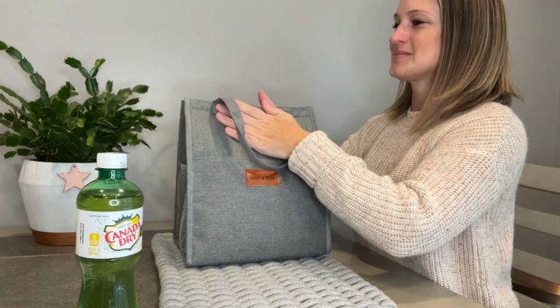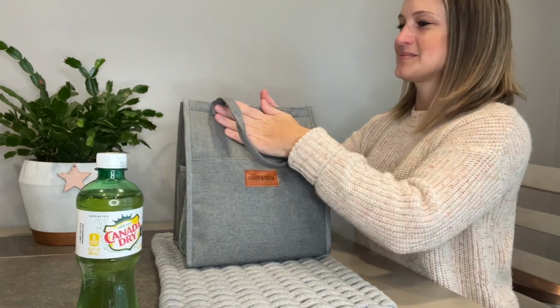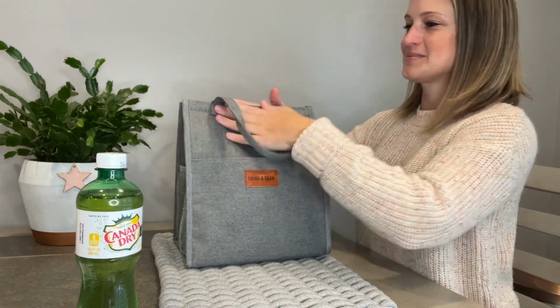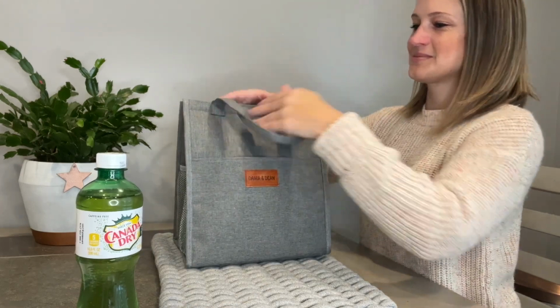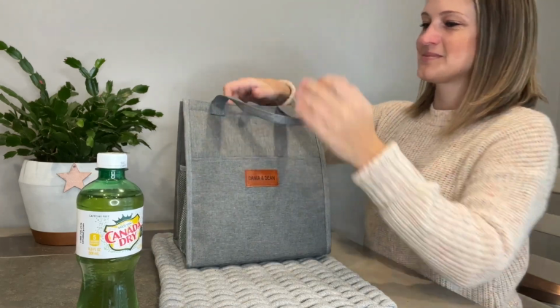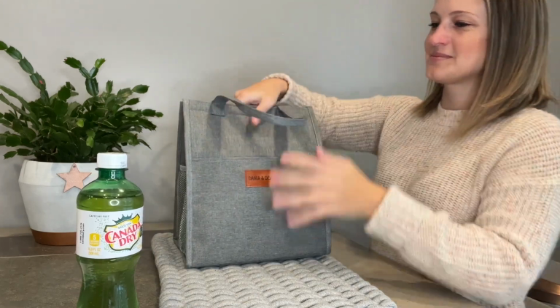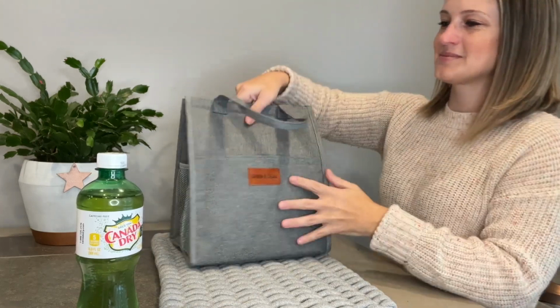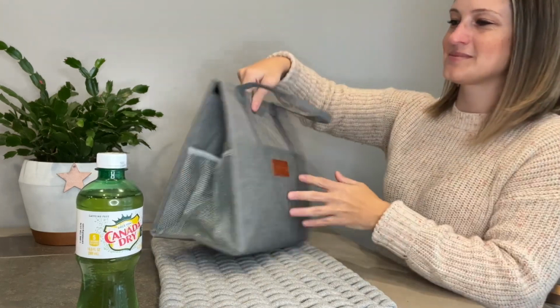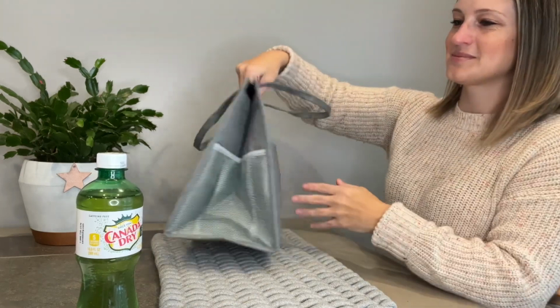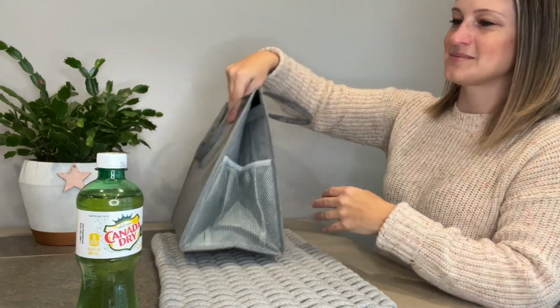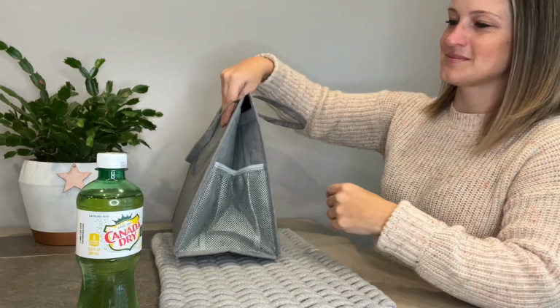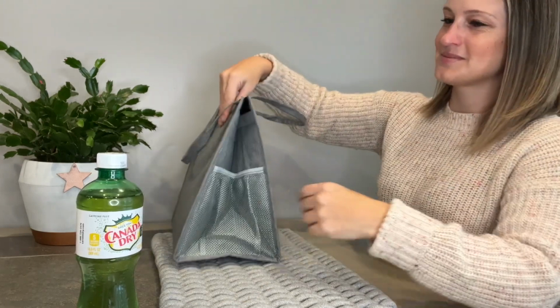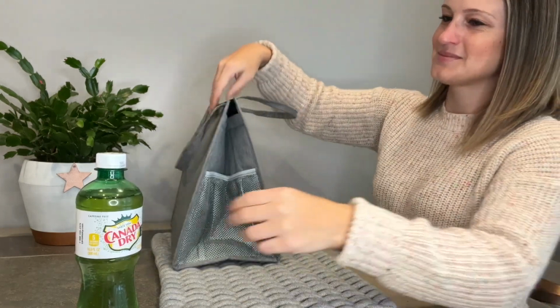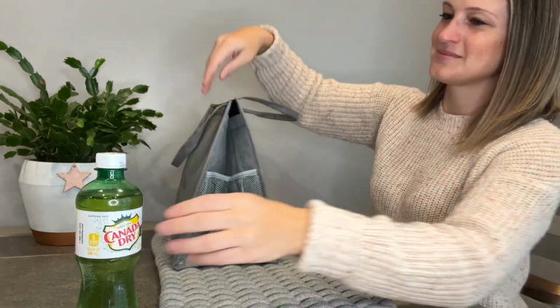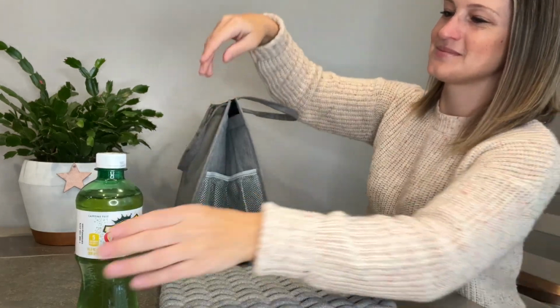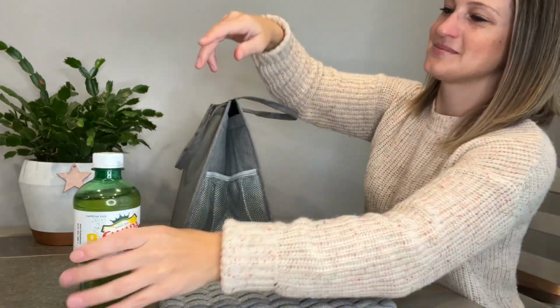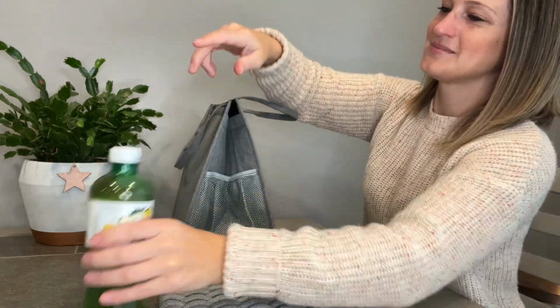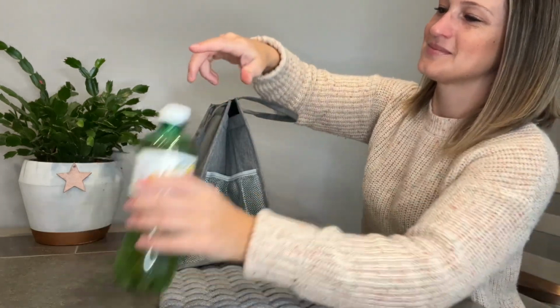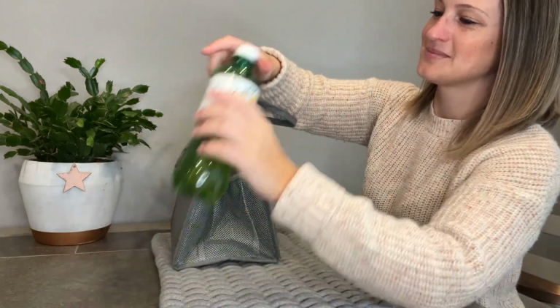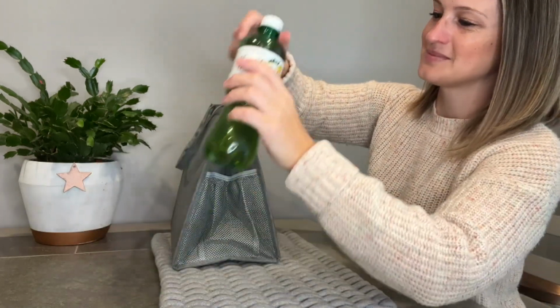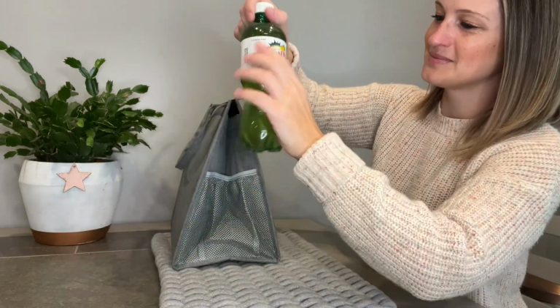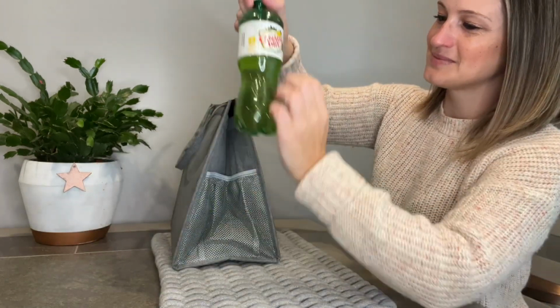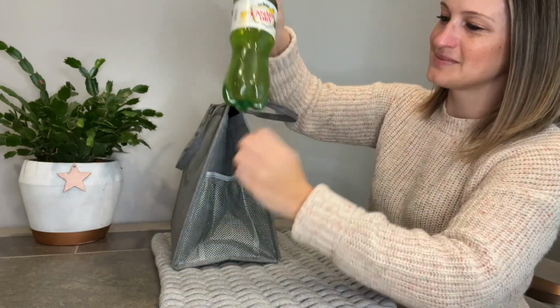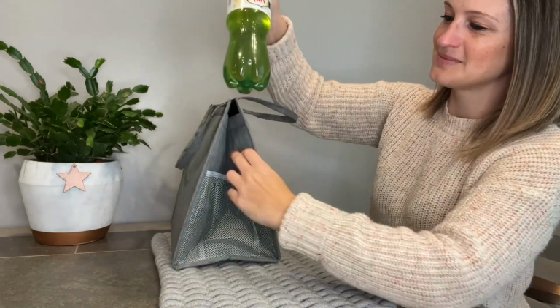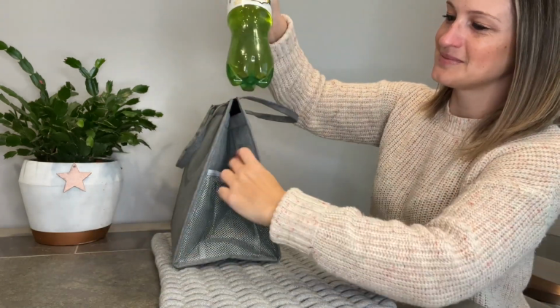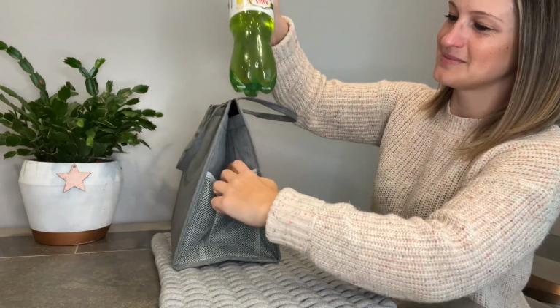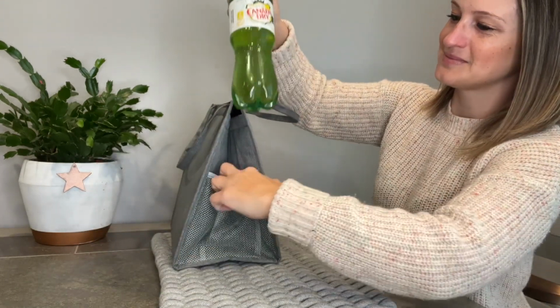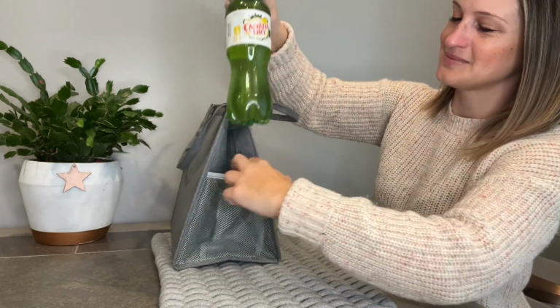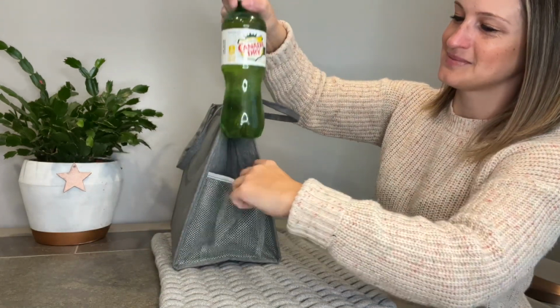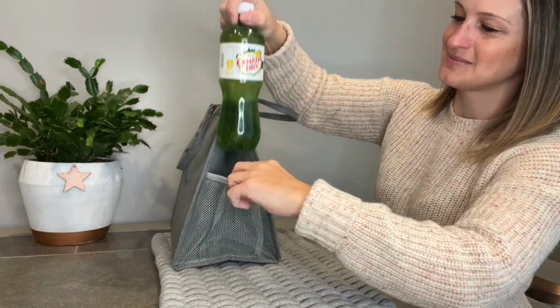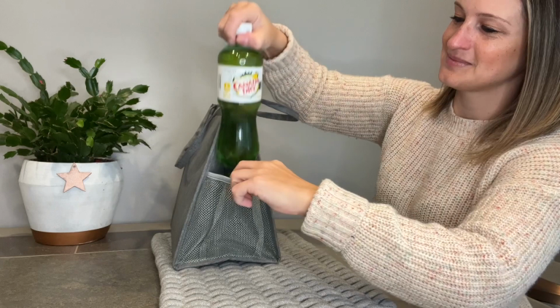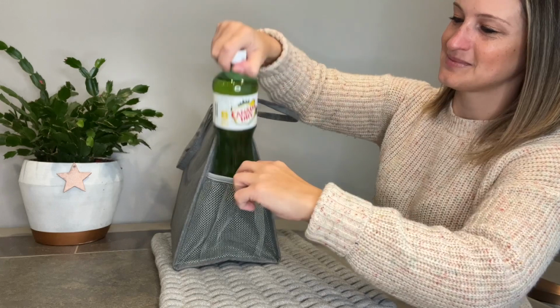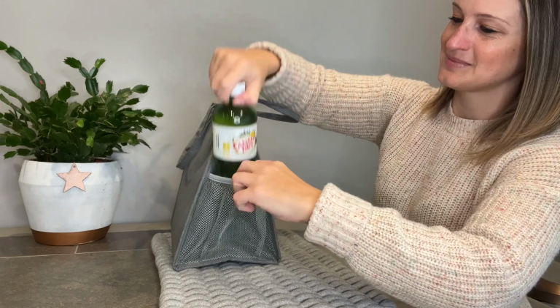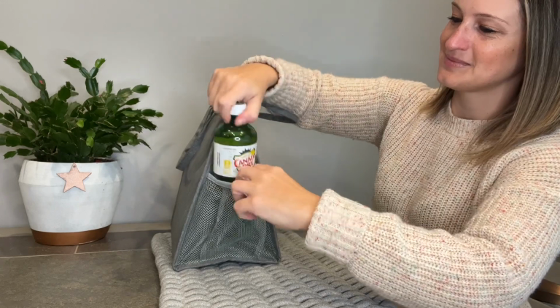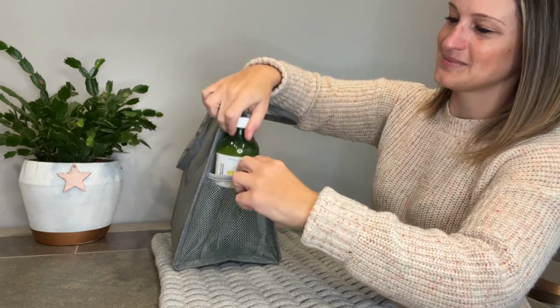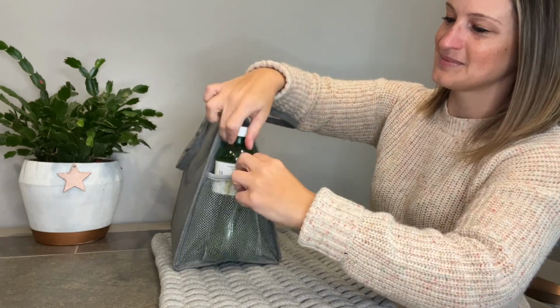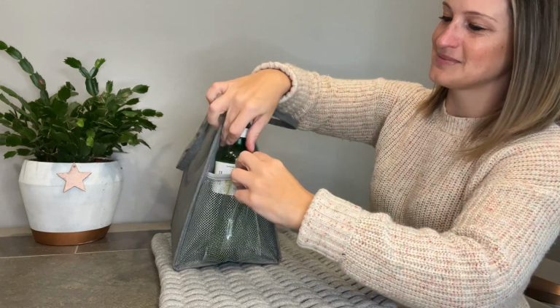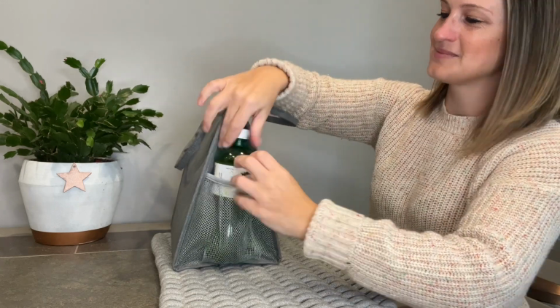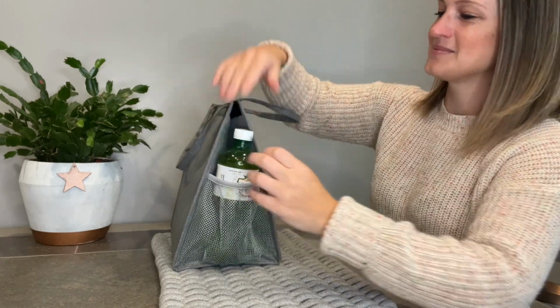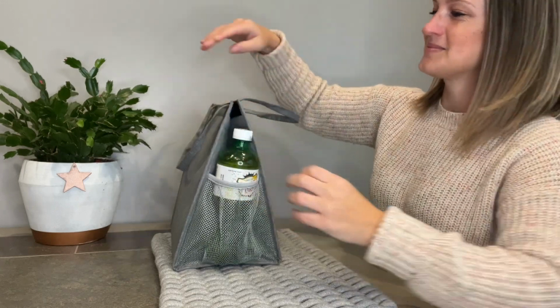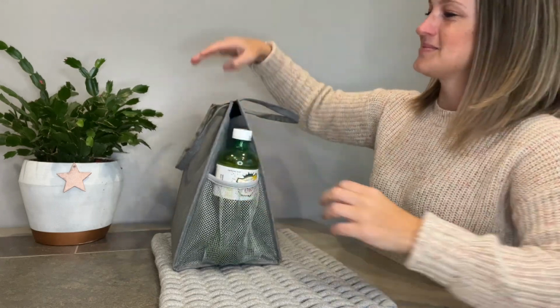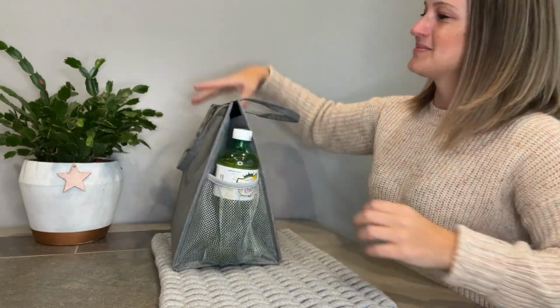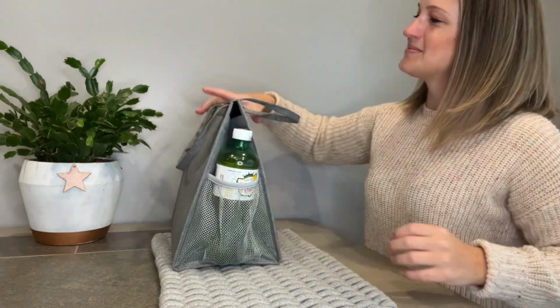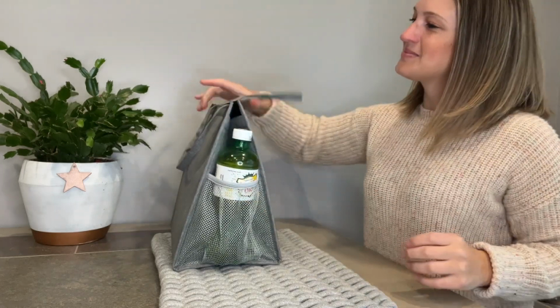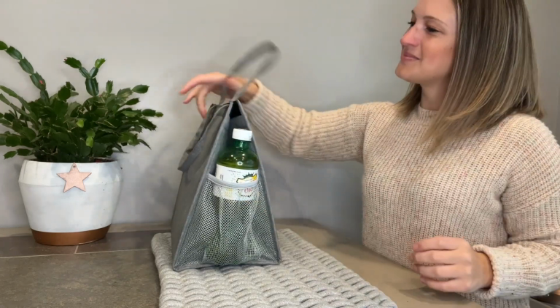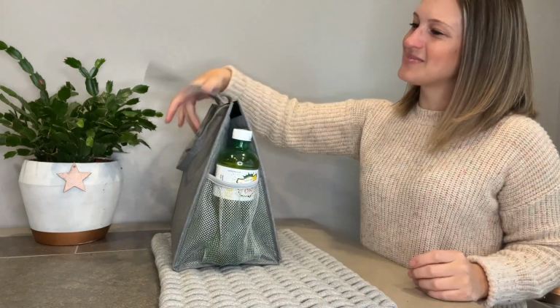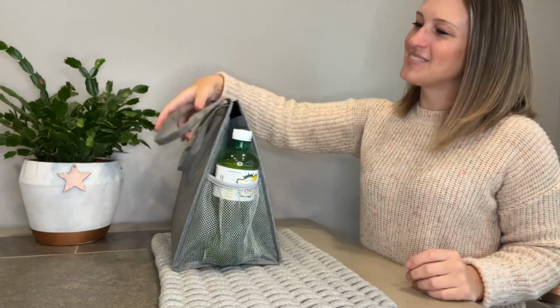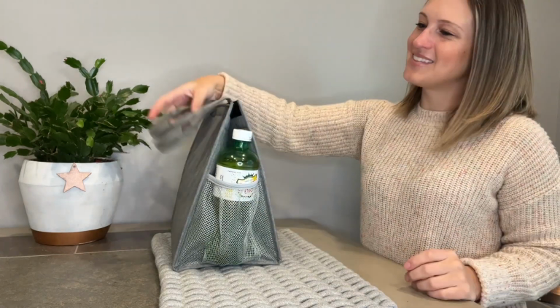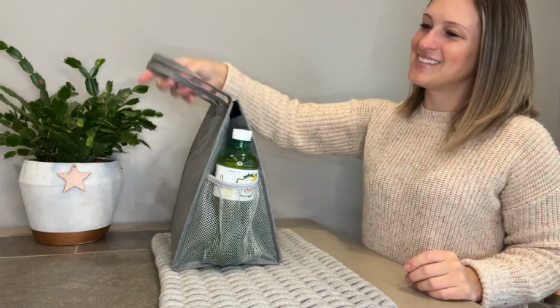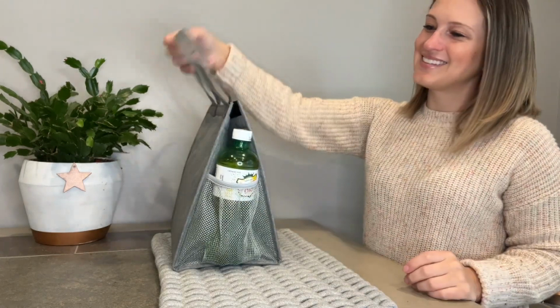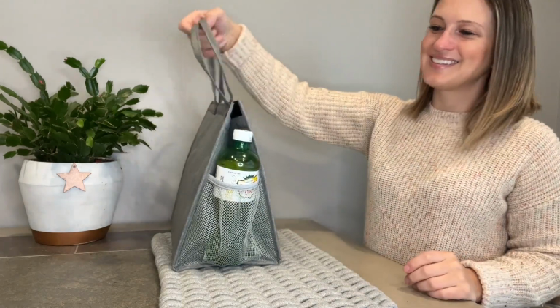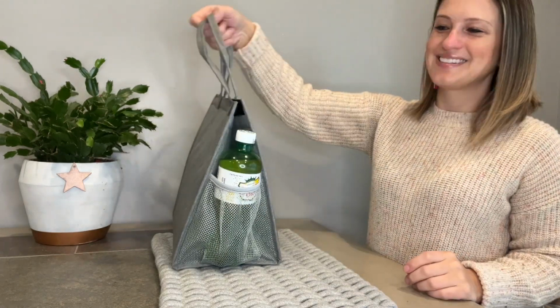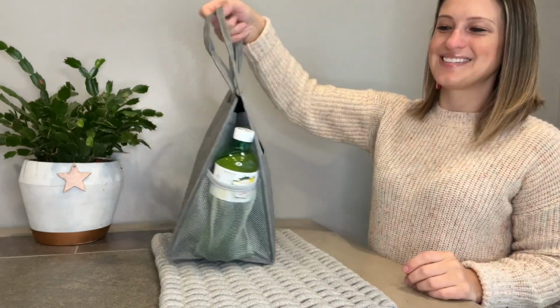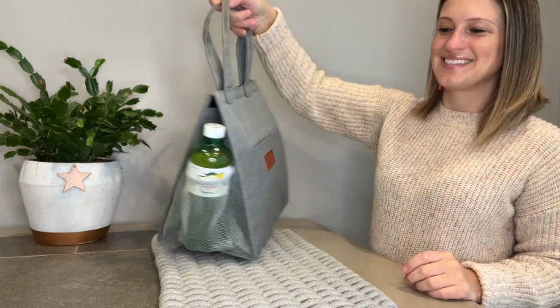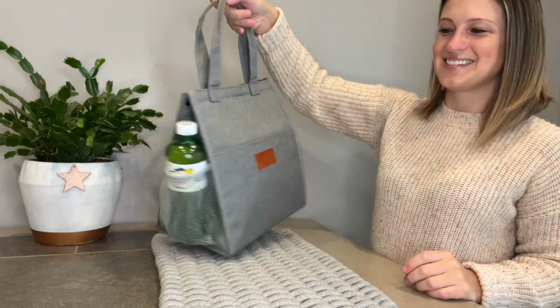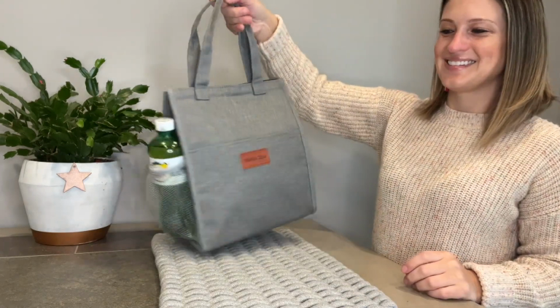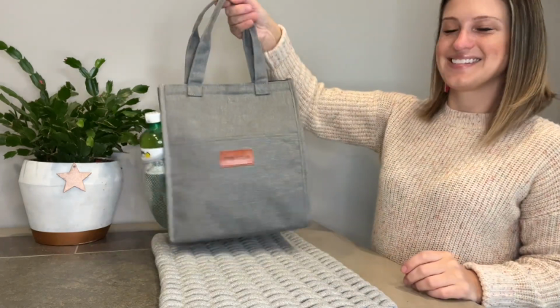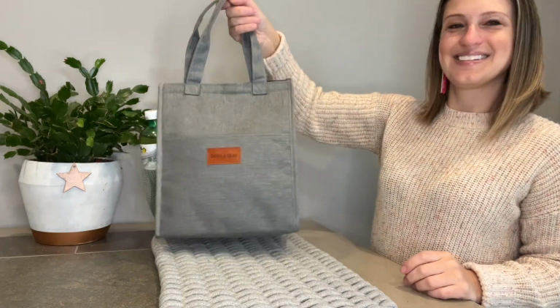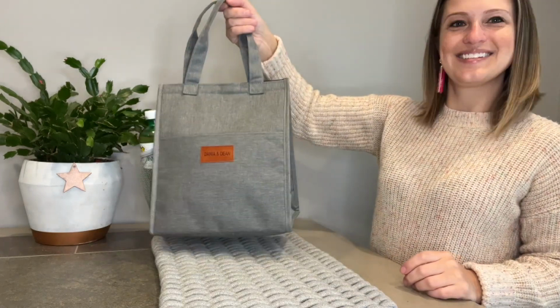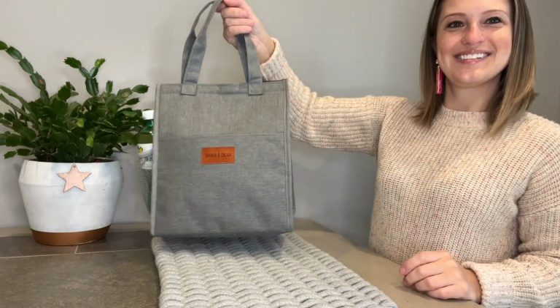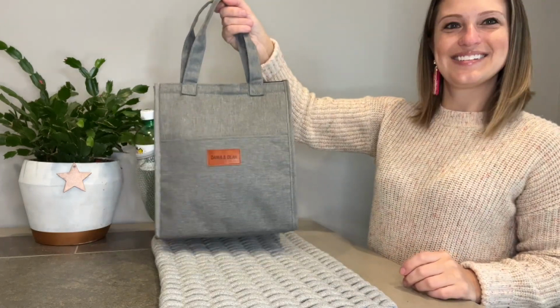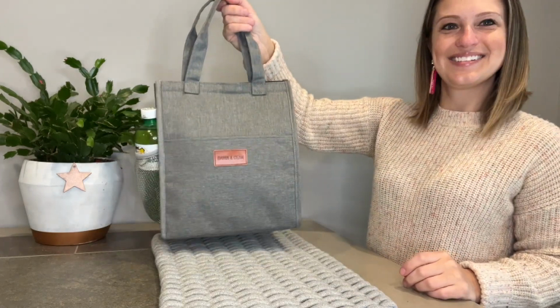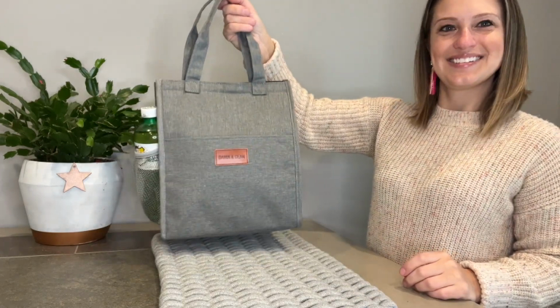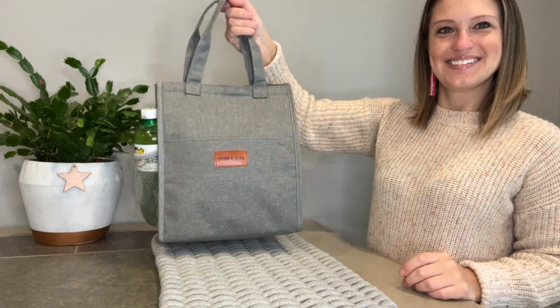In particular, the opening of this lunch bag tote is made with strong sticky velcro which enhances the convenience and durability of using the bag.